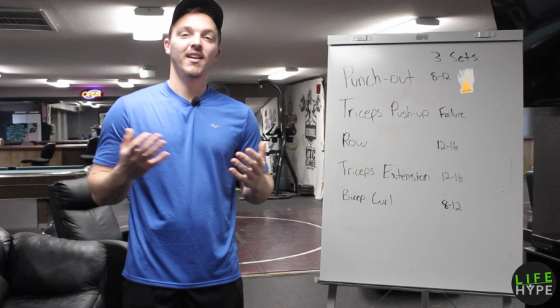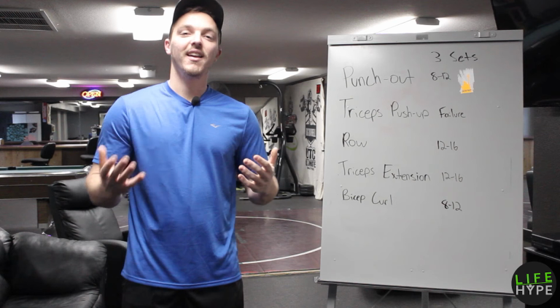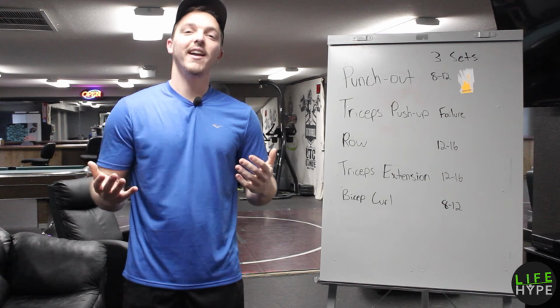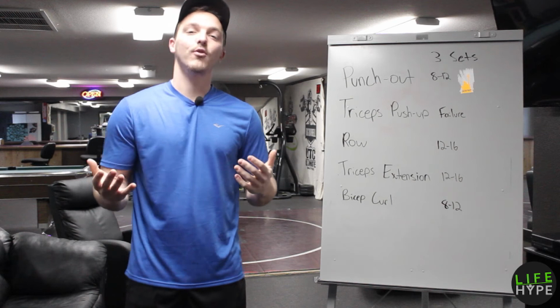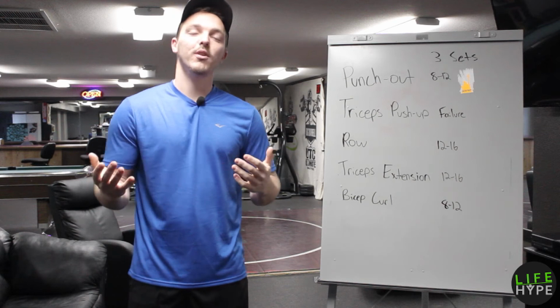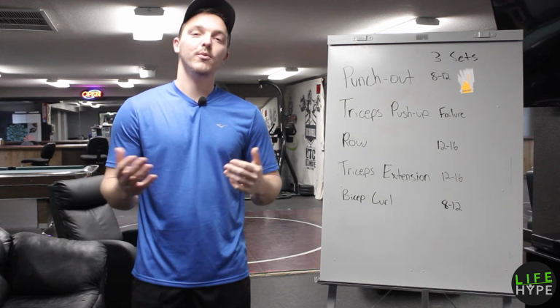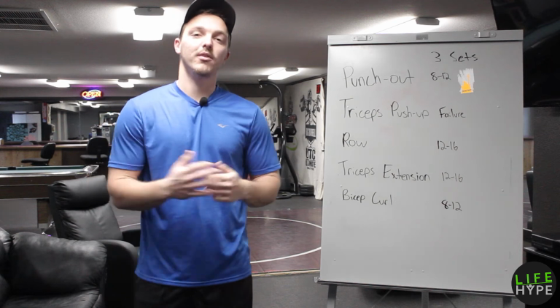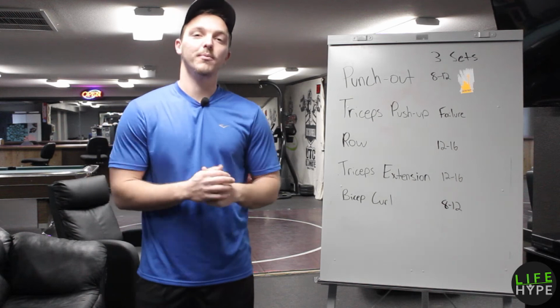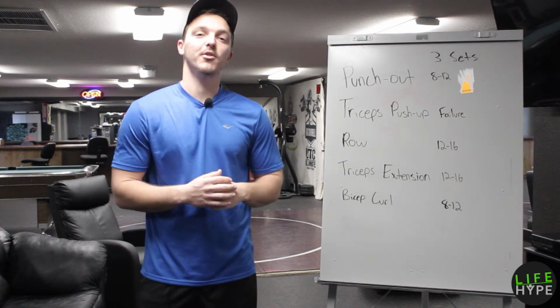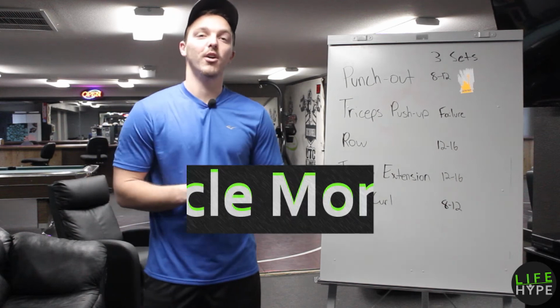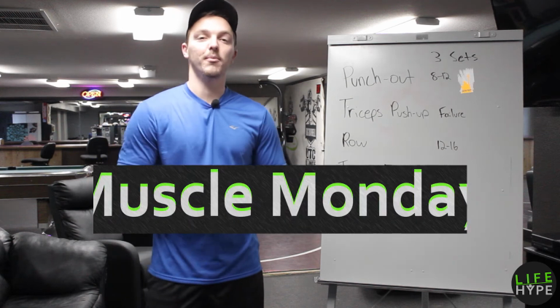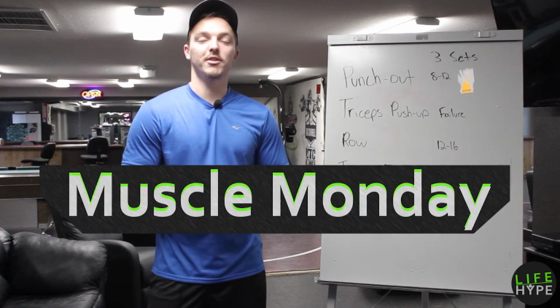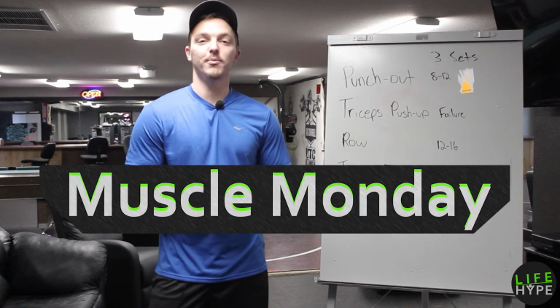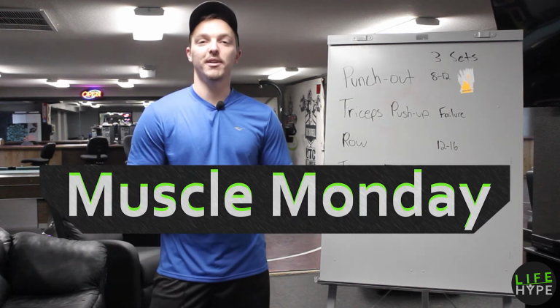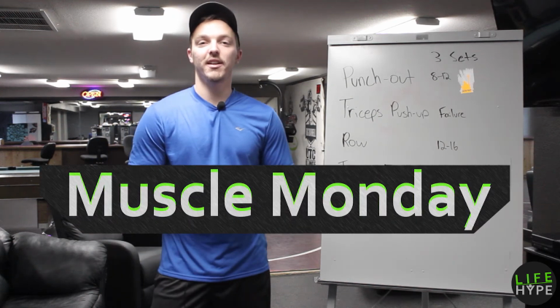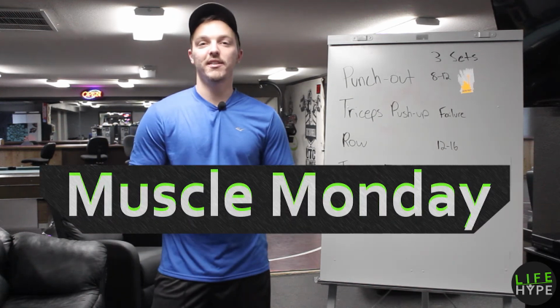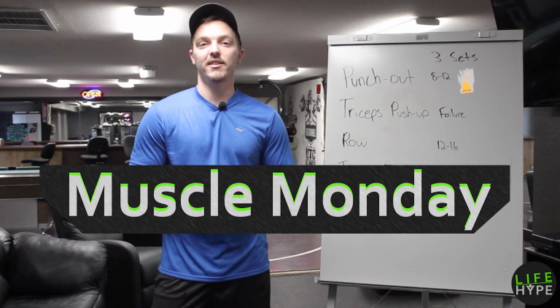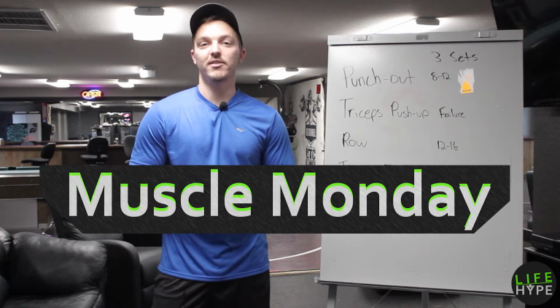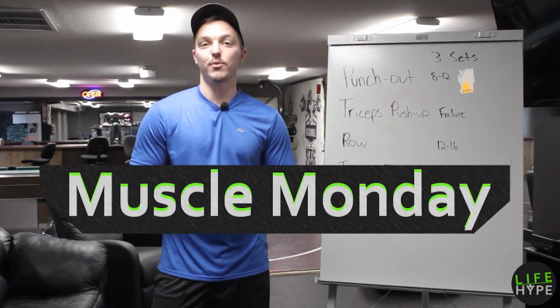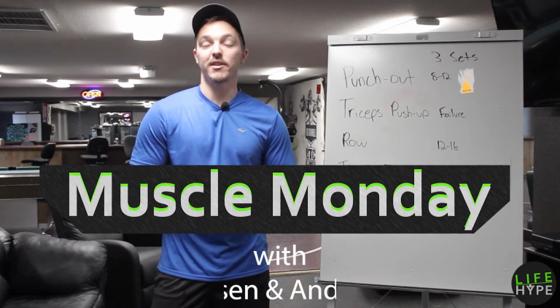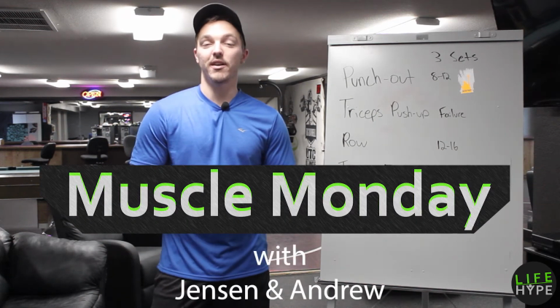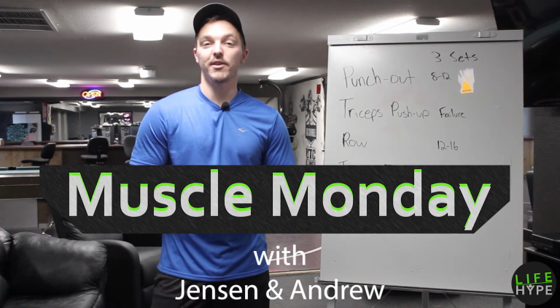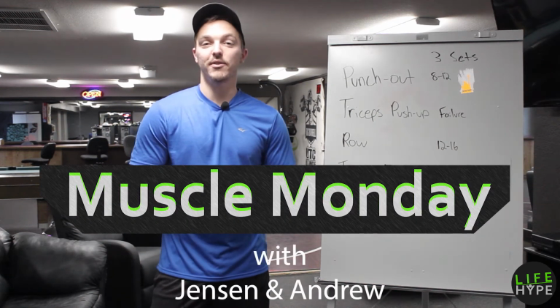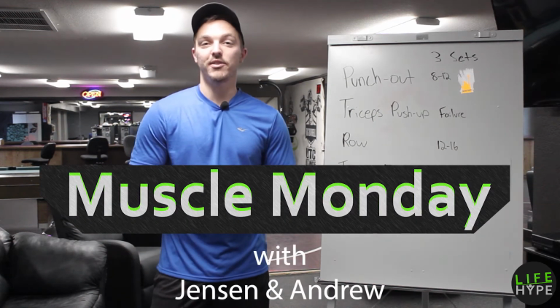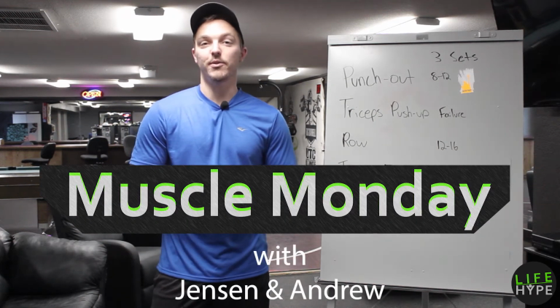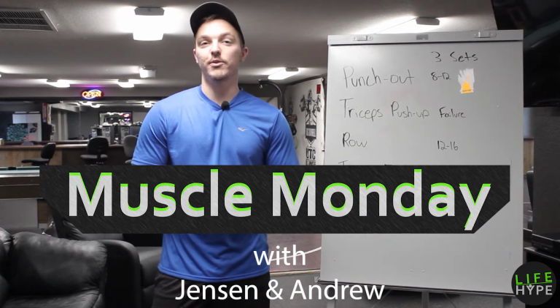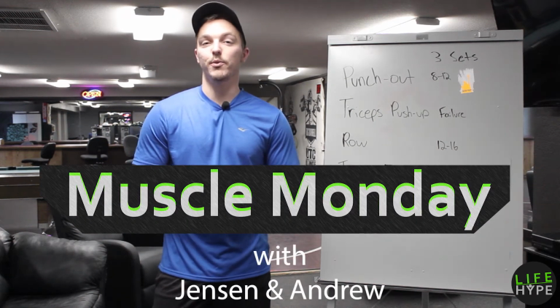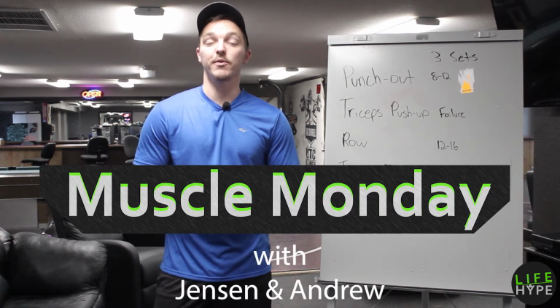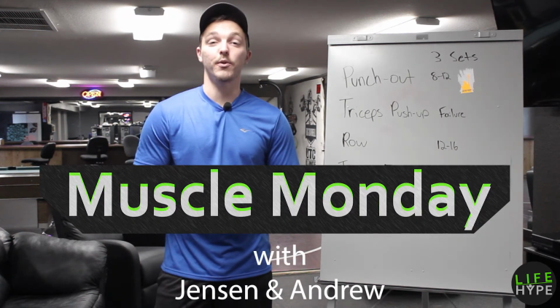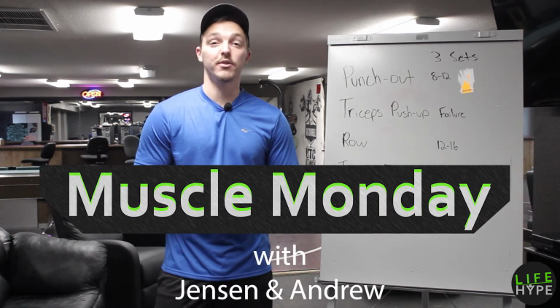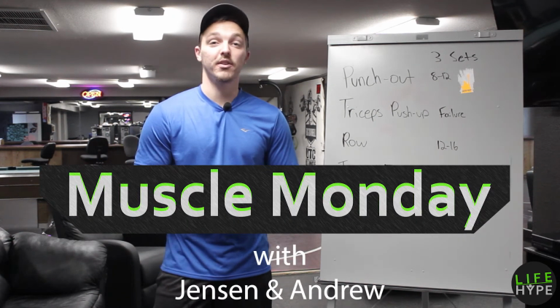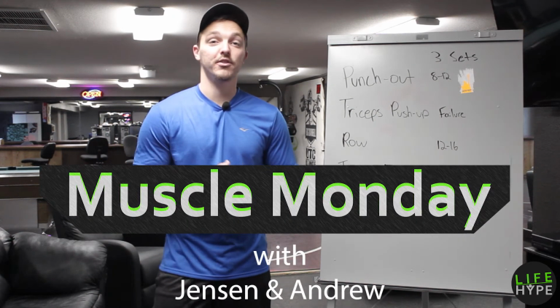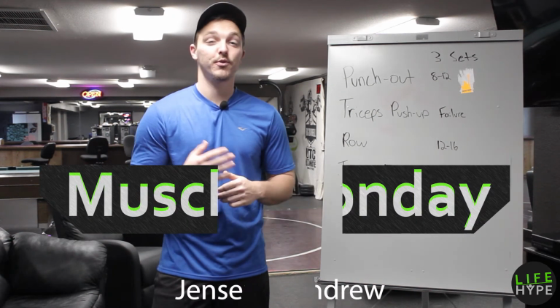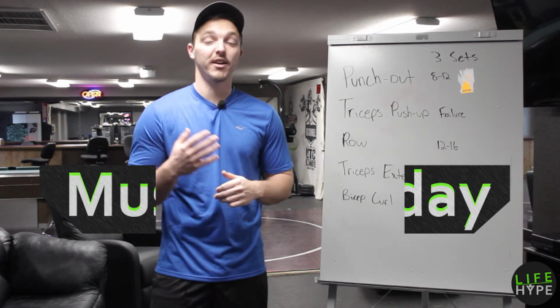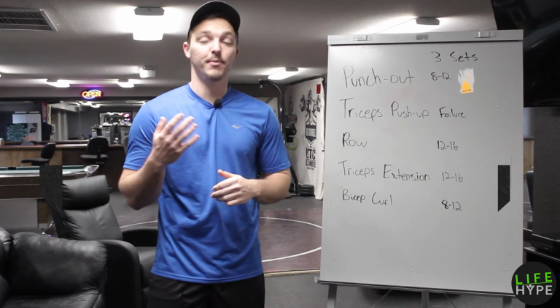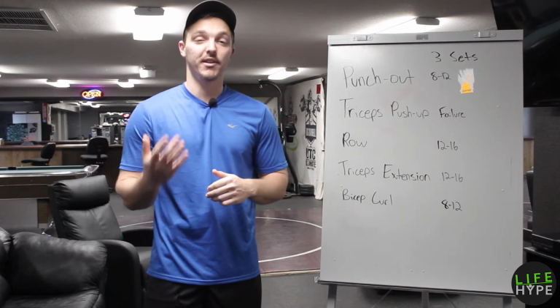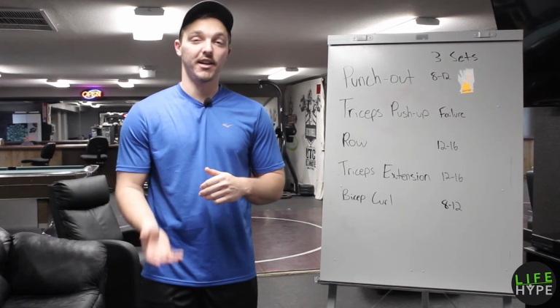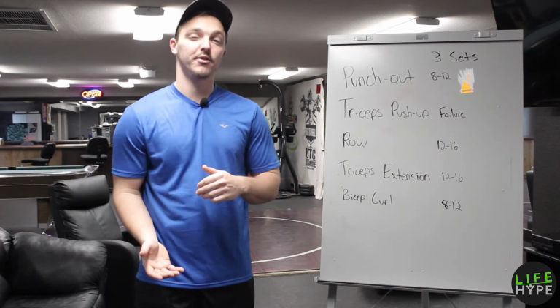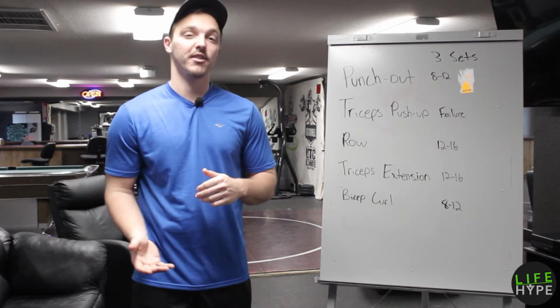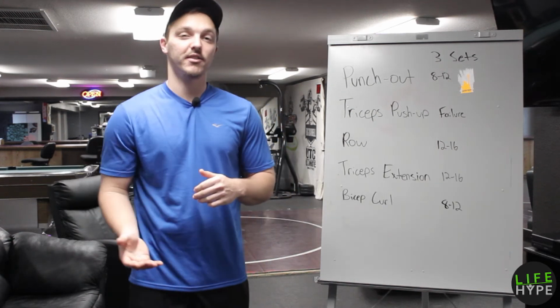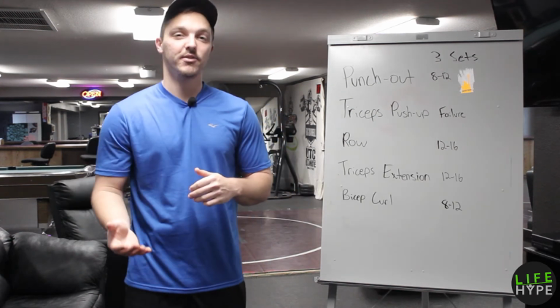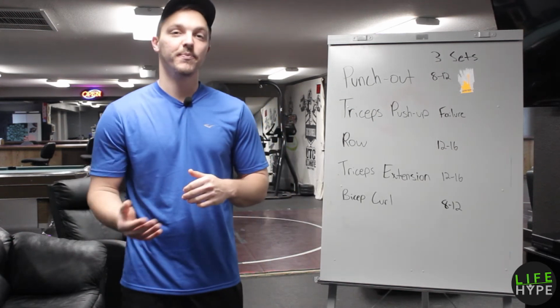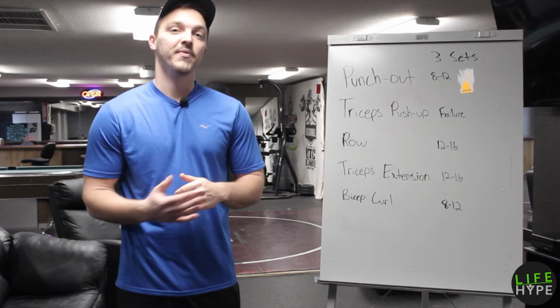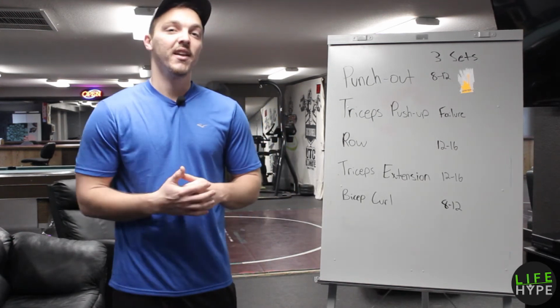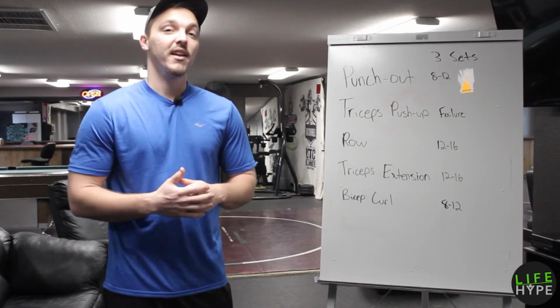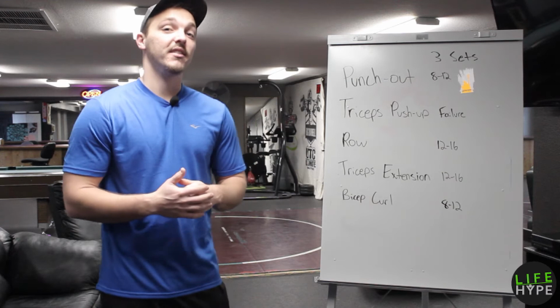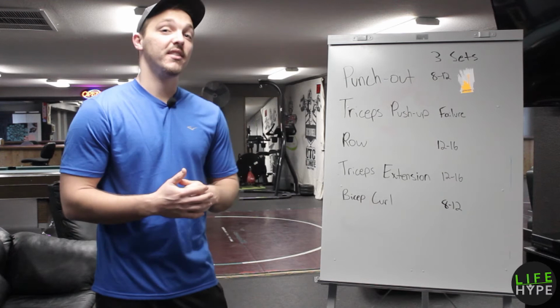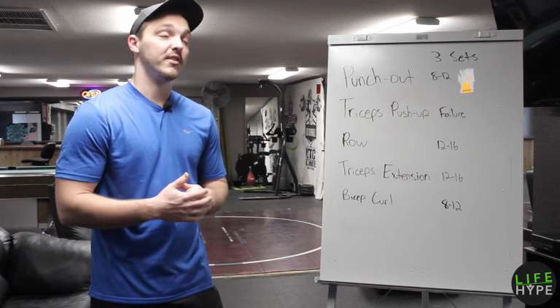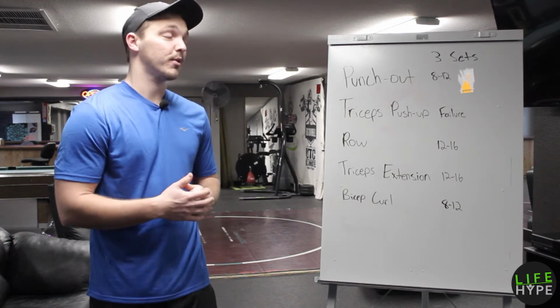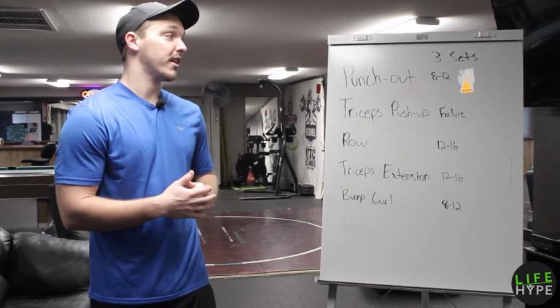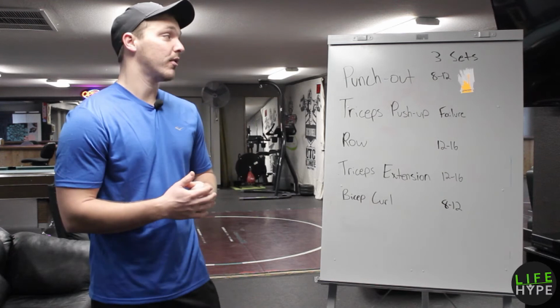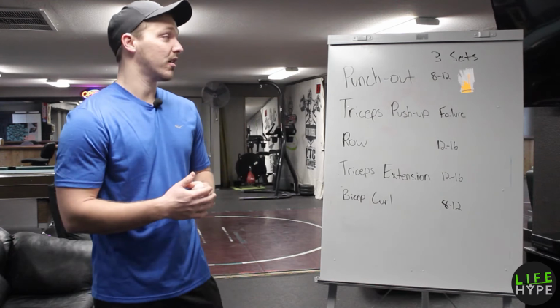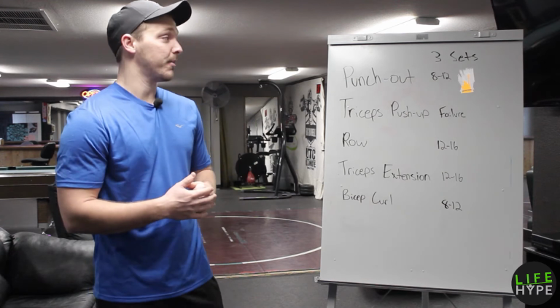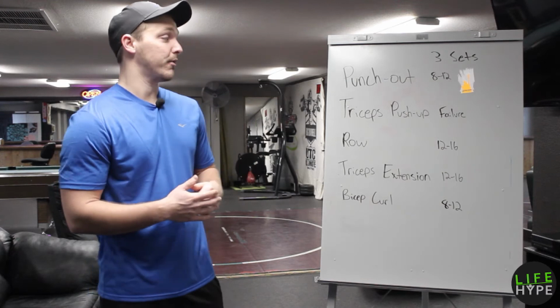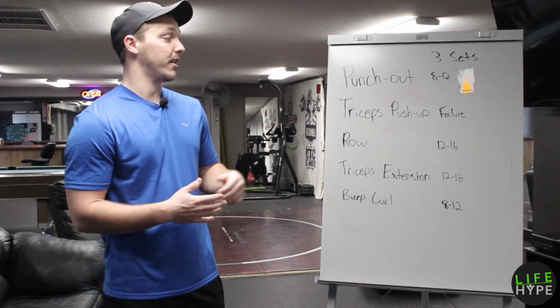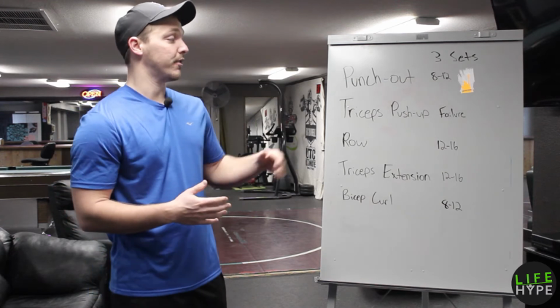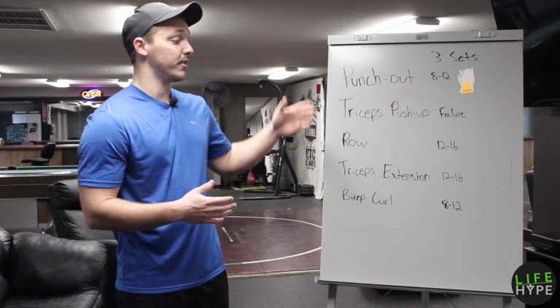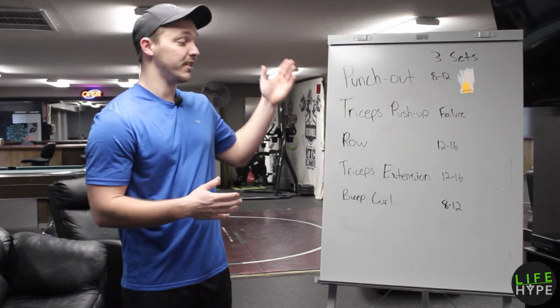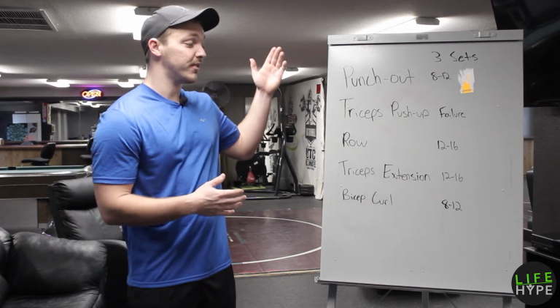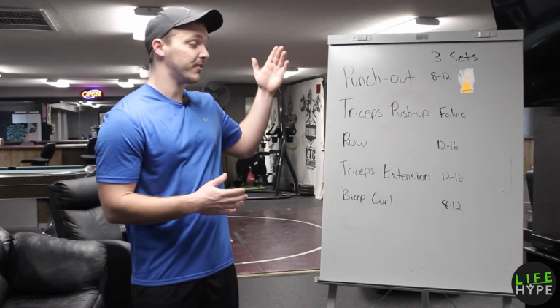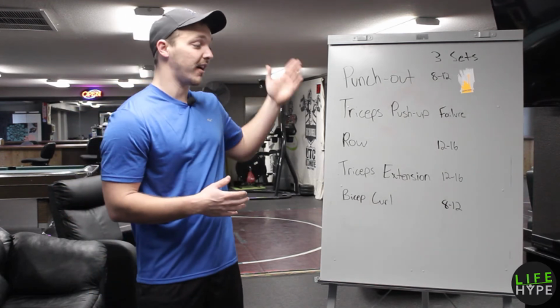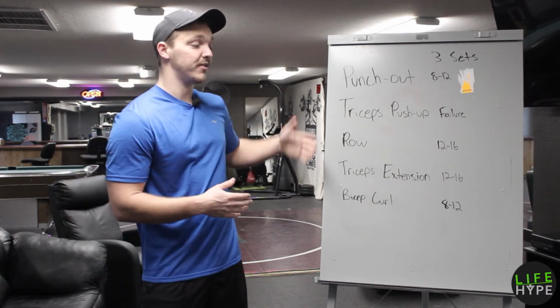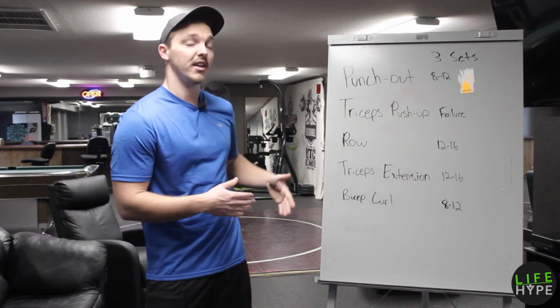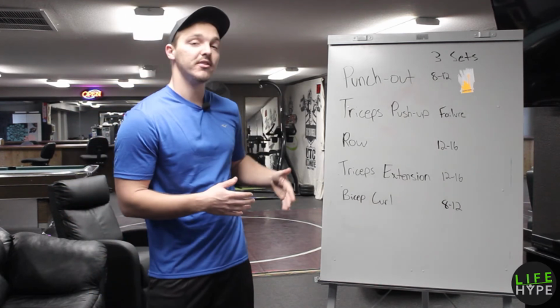Hey everyone, welcome to our Muscle Monday. It is a workout video series where we focus on strength-building exercises. In today's workout we're gonna be running through these five sets.